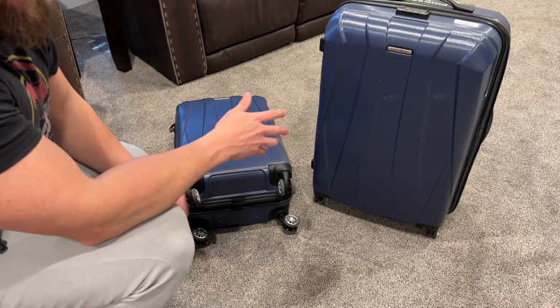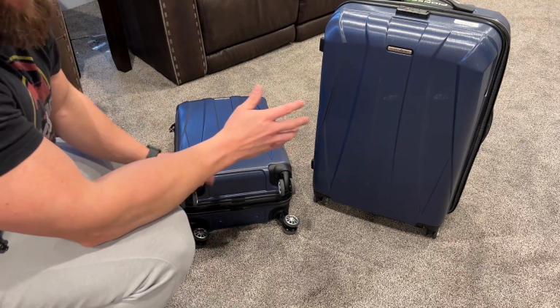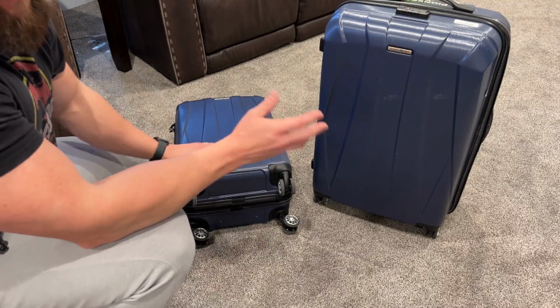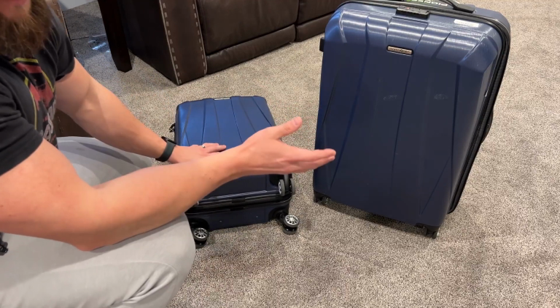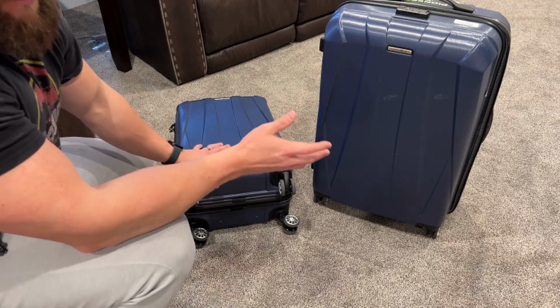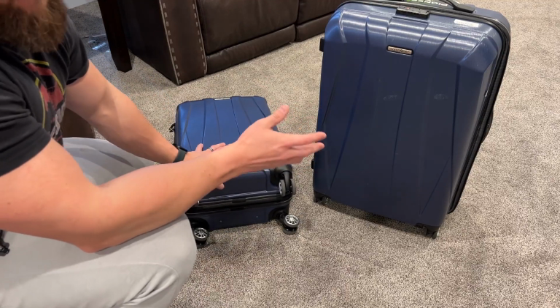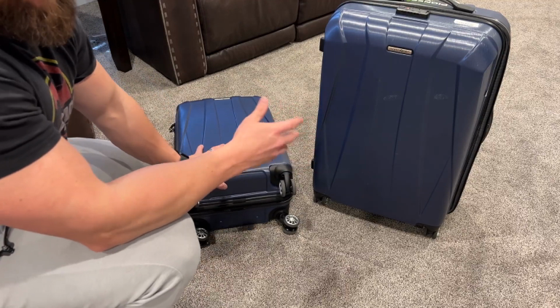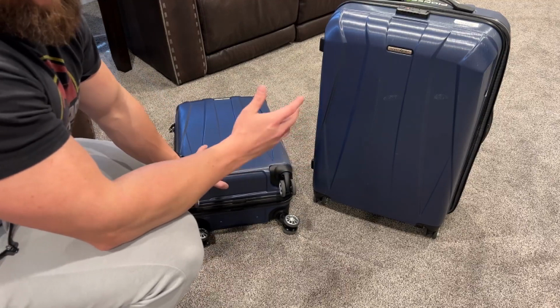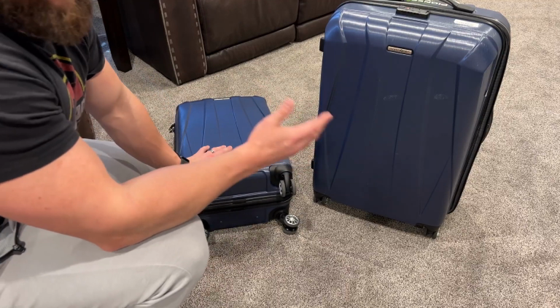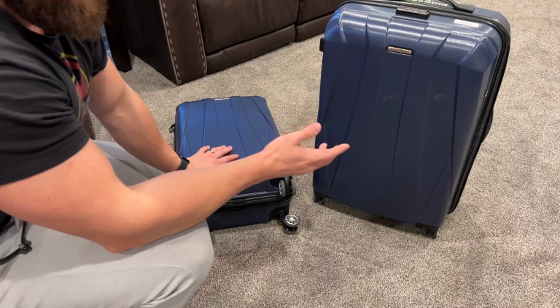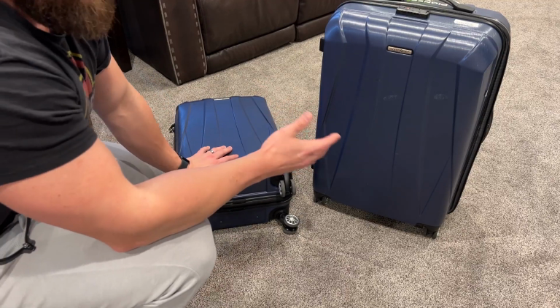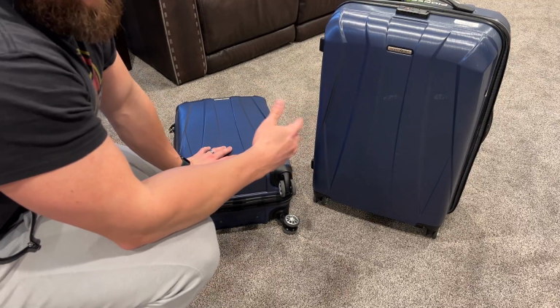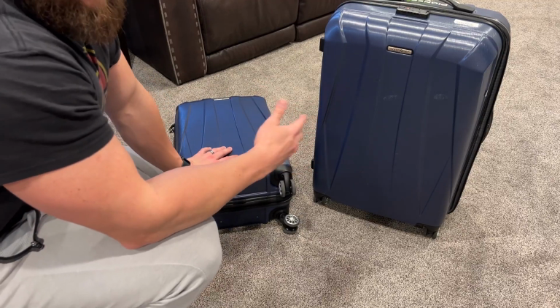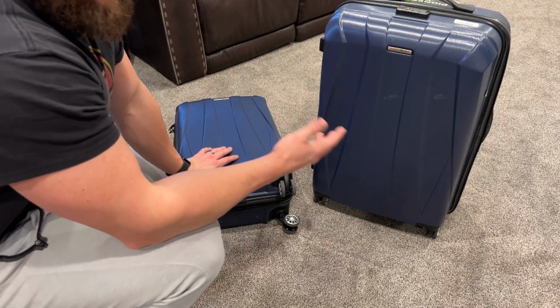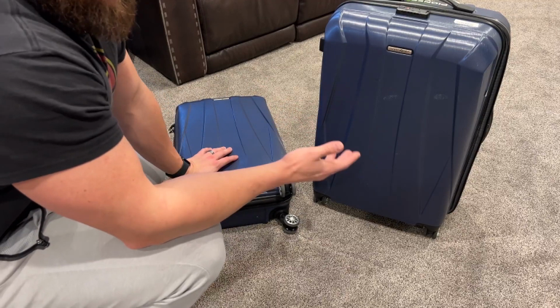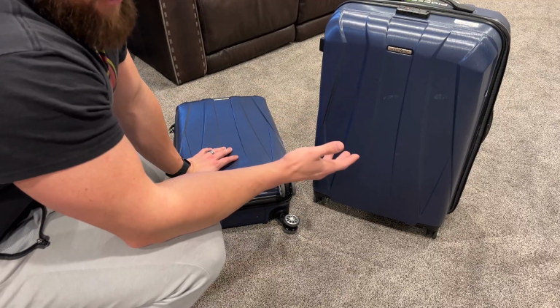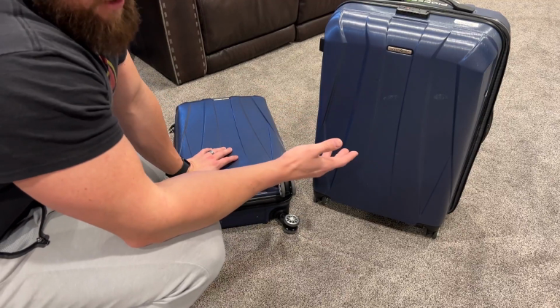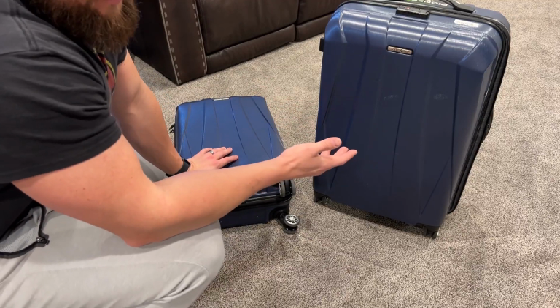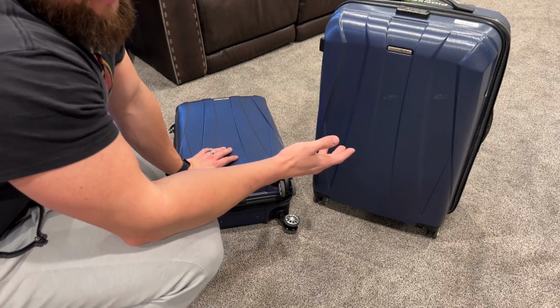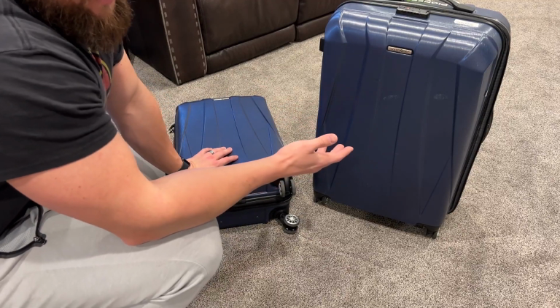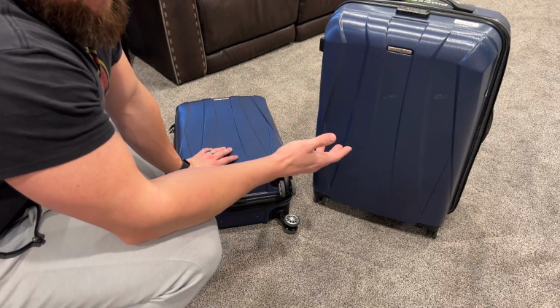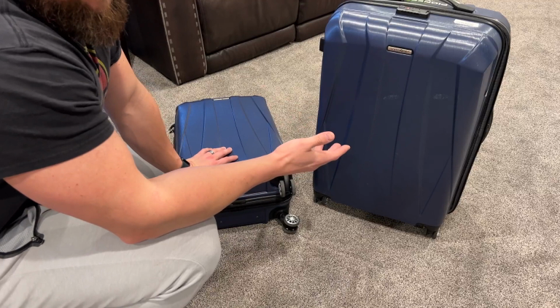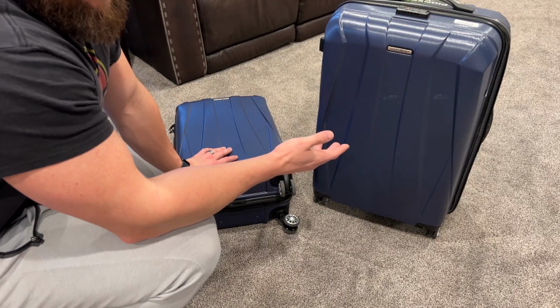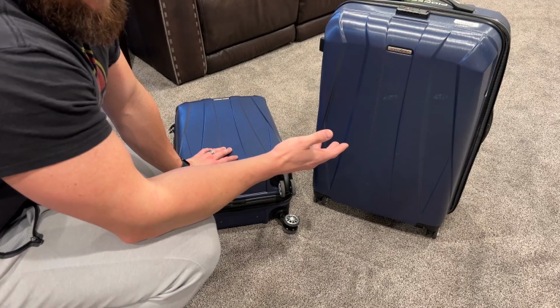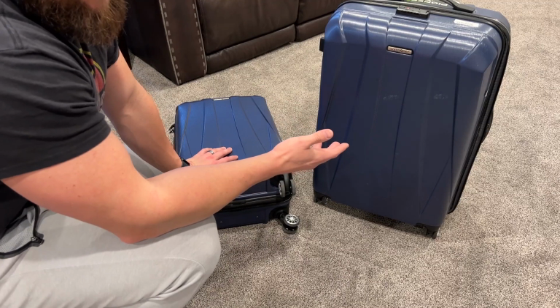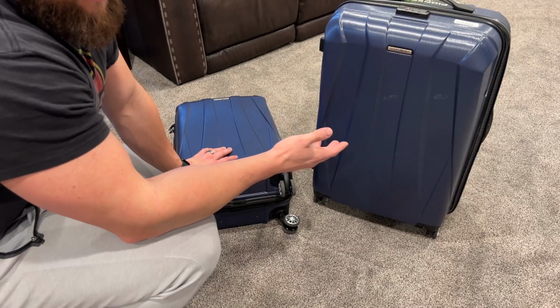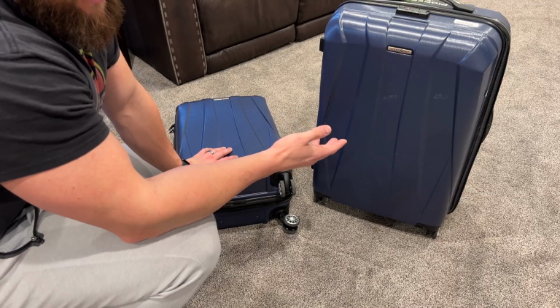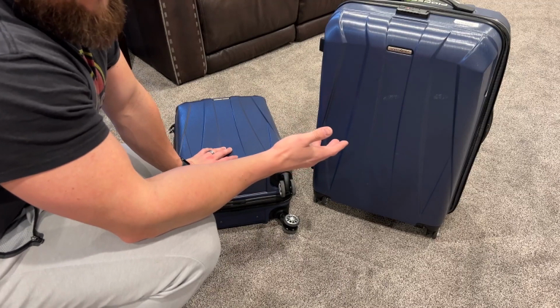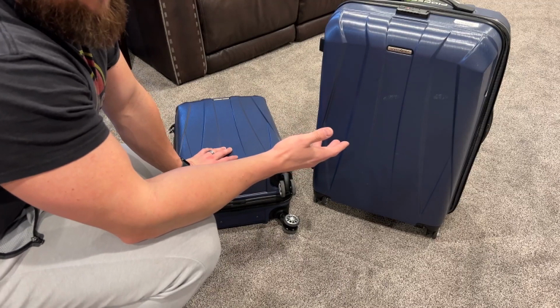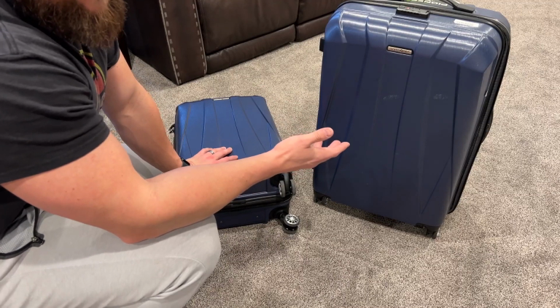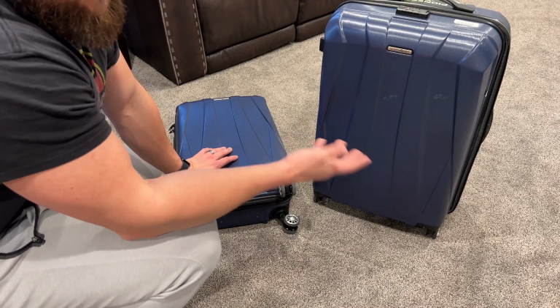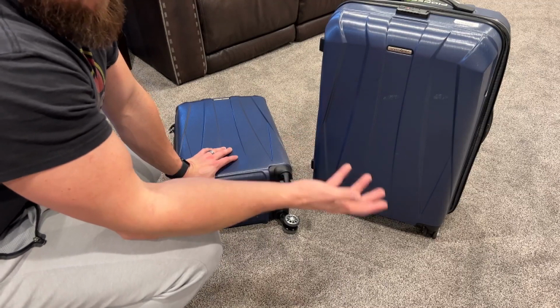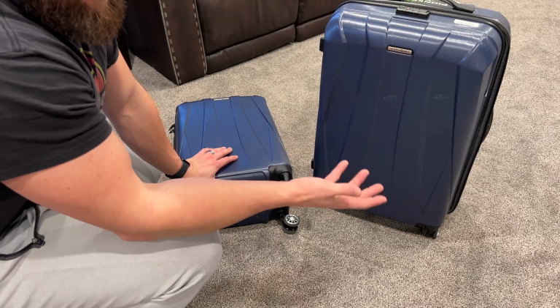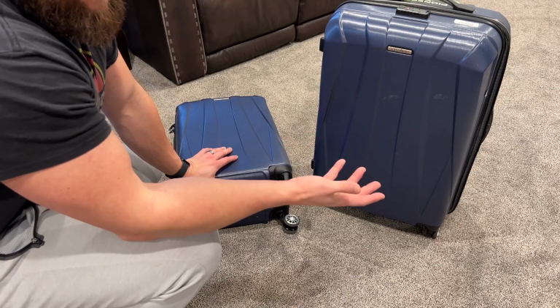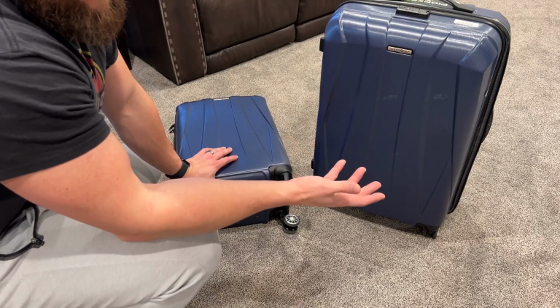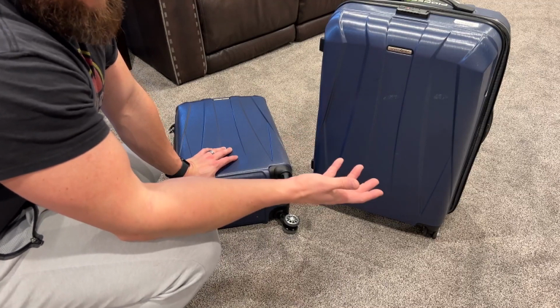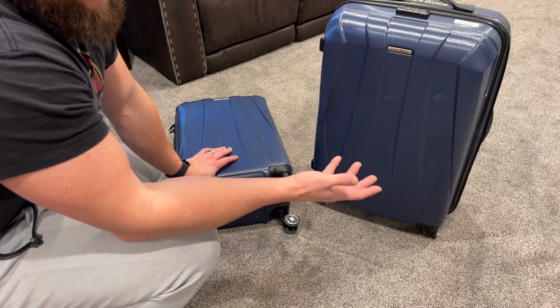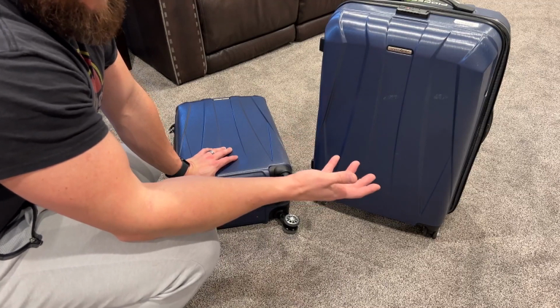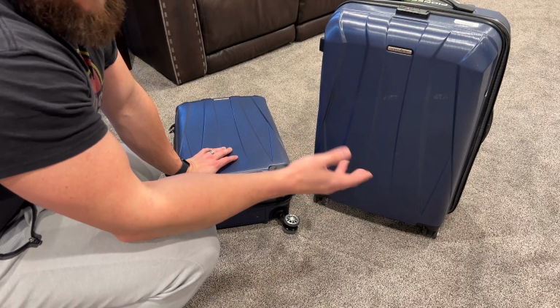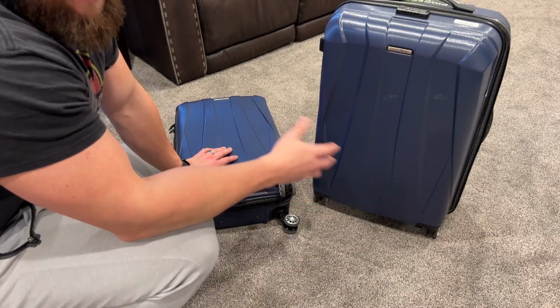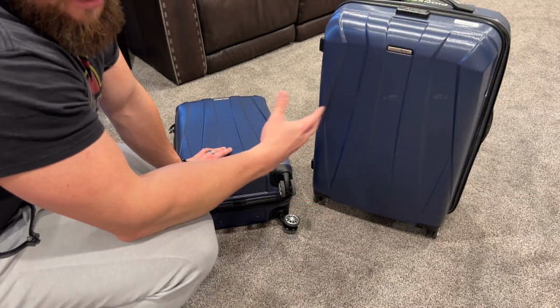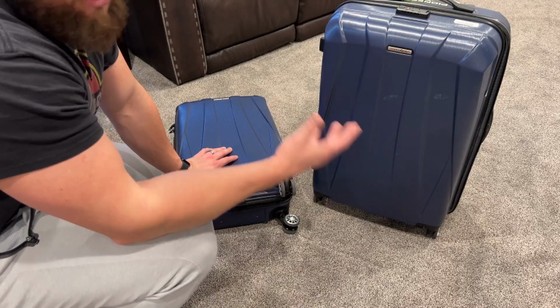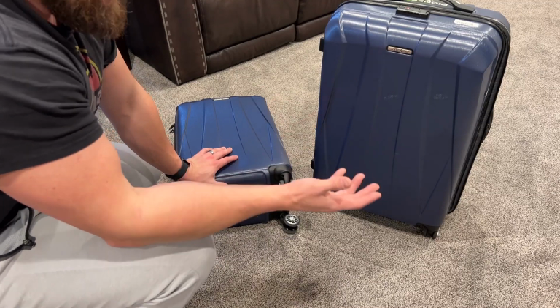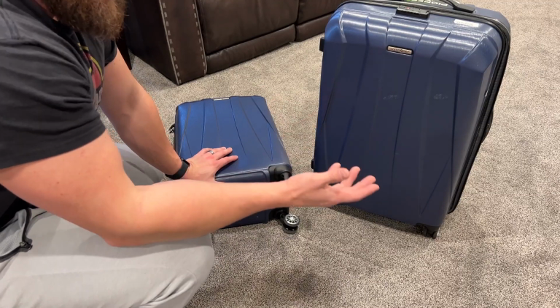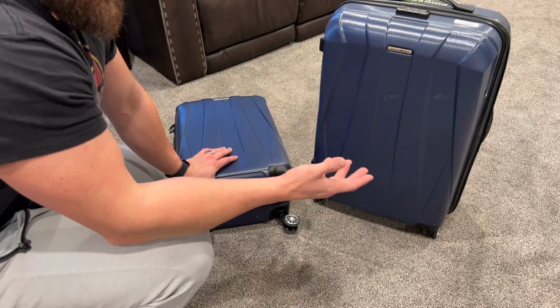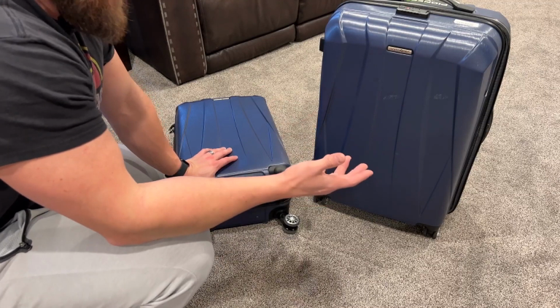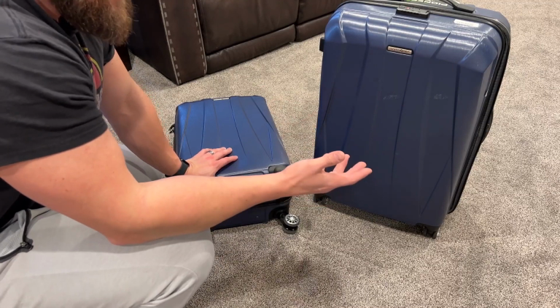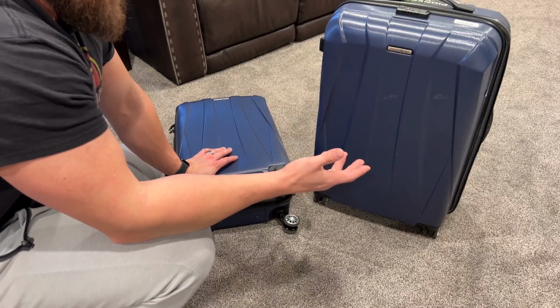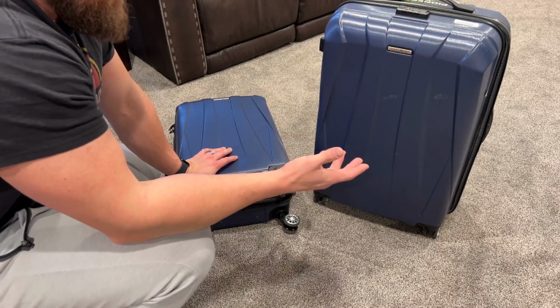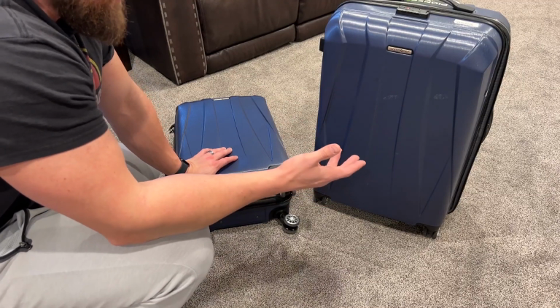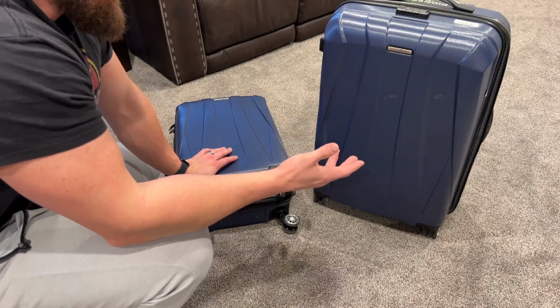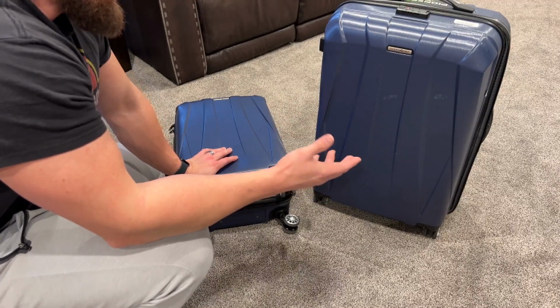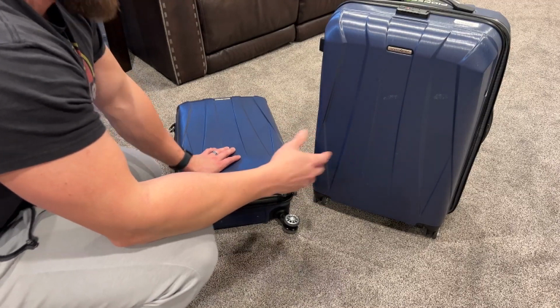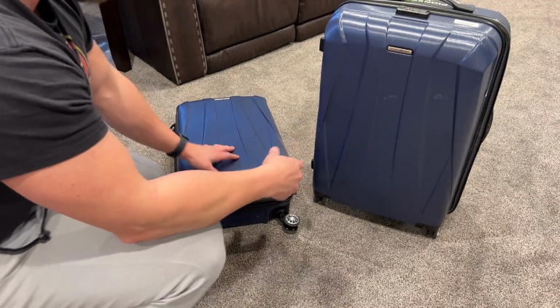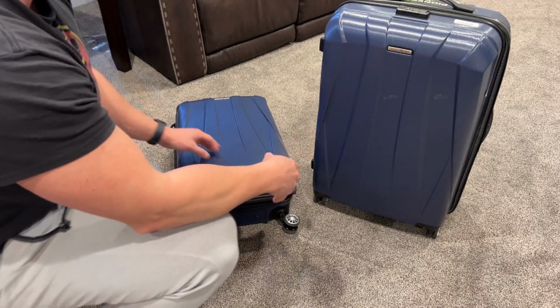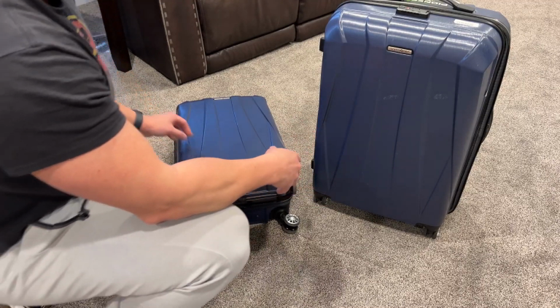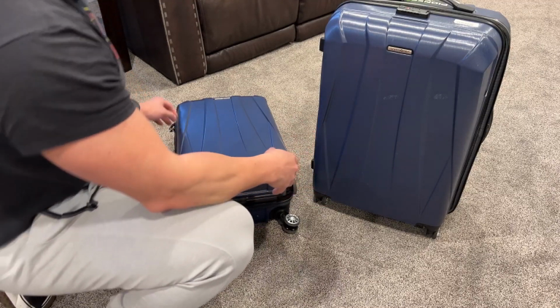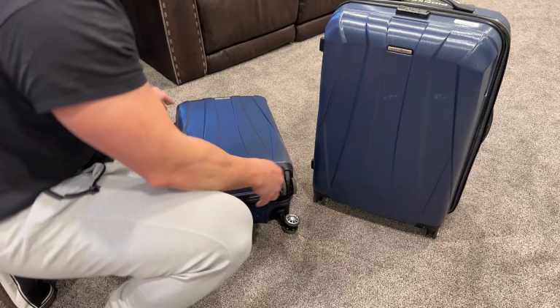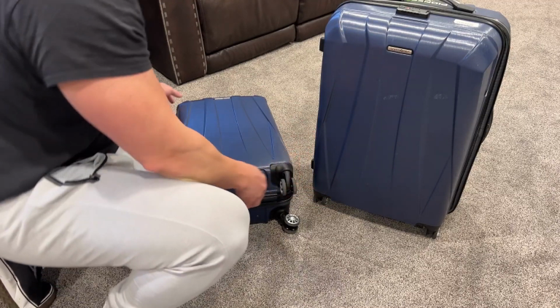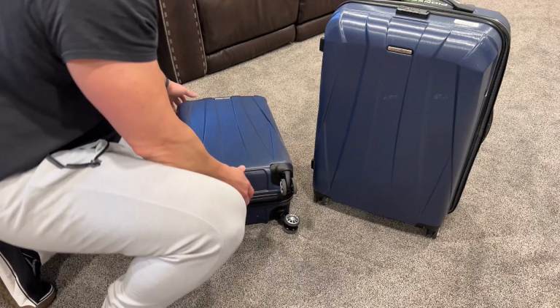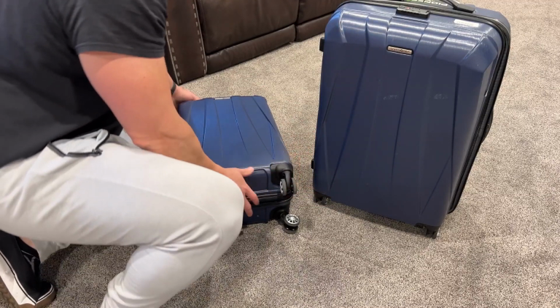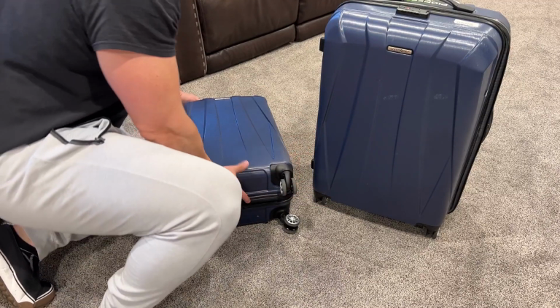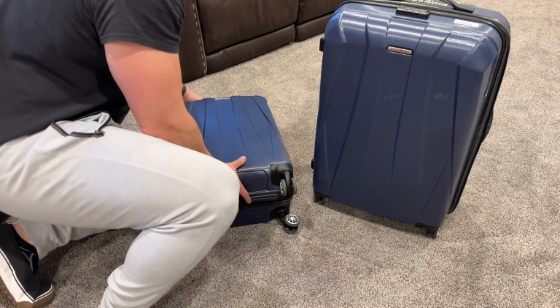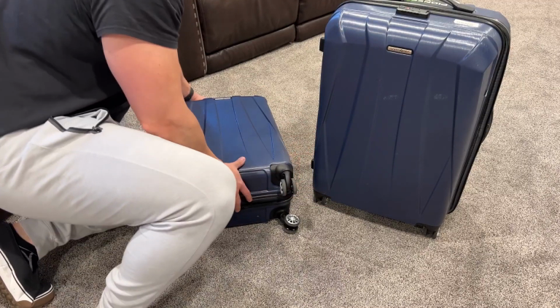They're fluid even over cobblestone streets and walkways and things like that. Really not a big deal rolling these things around.